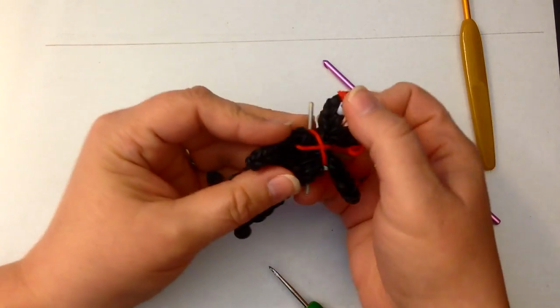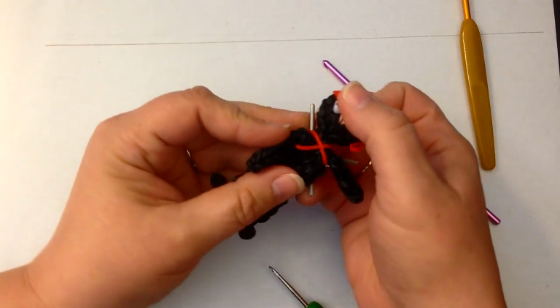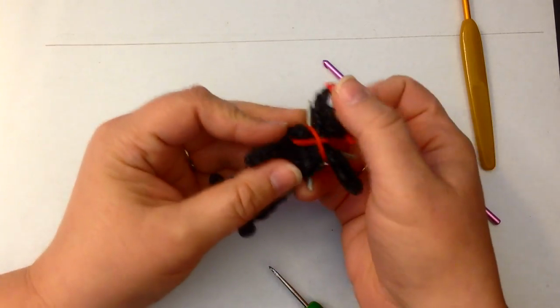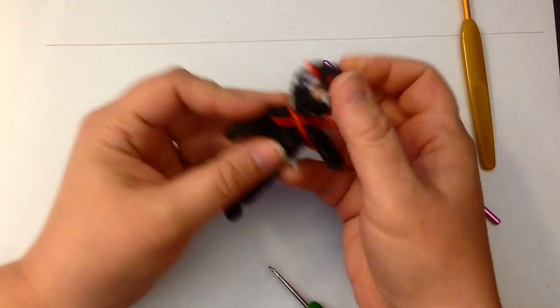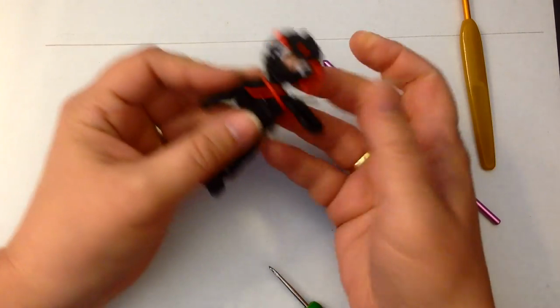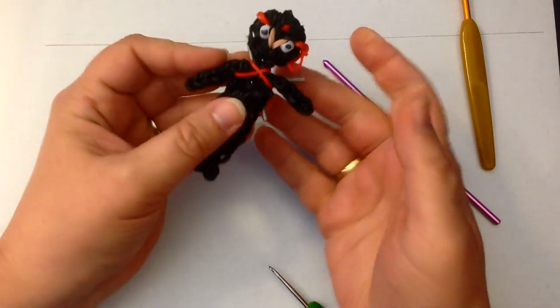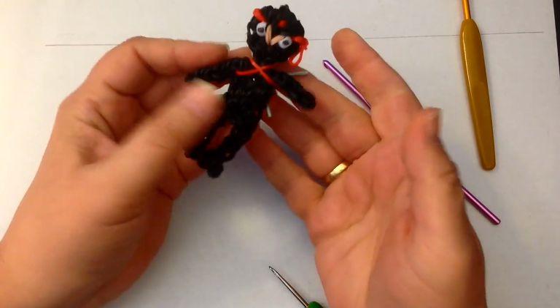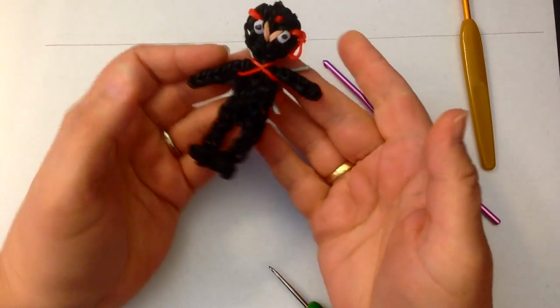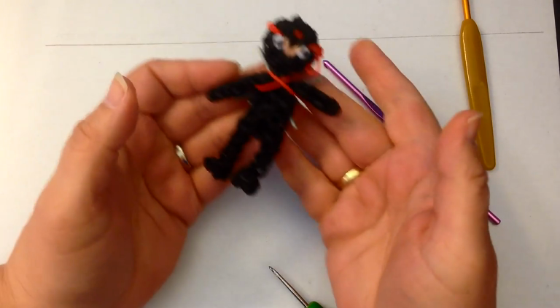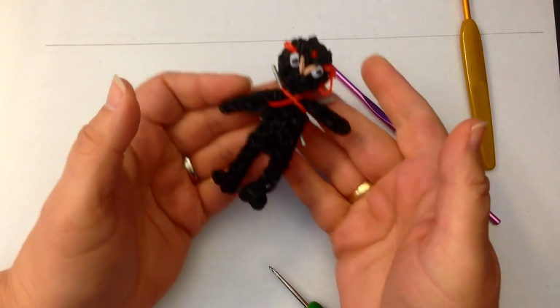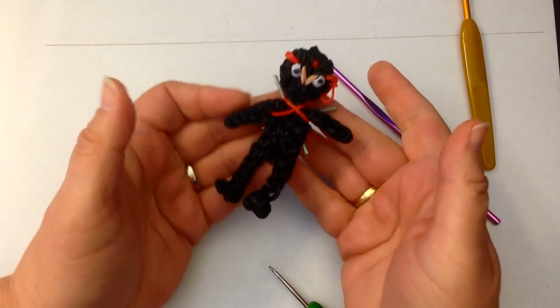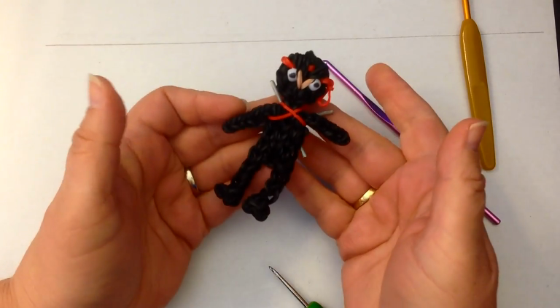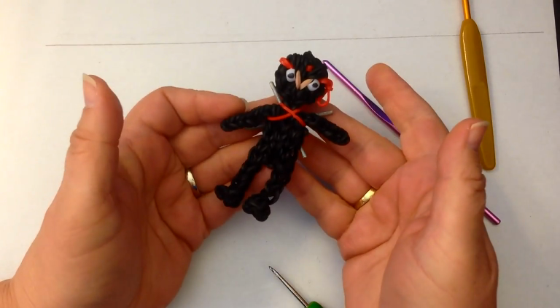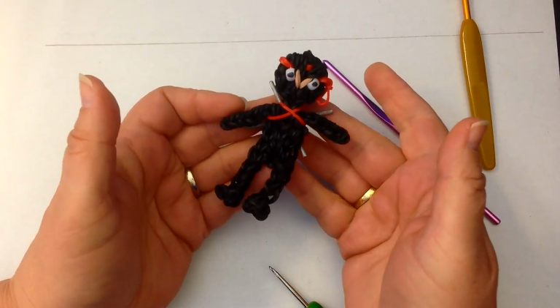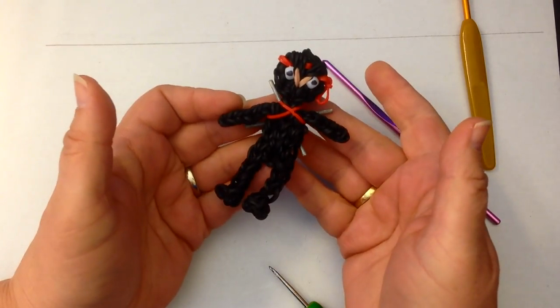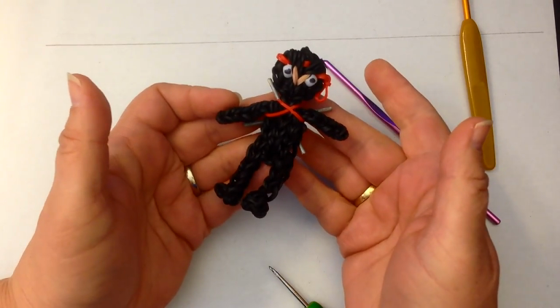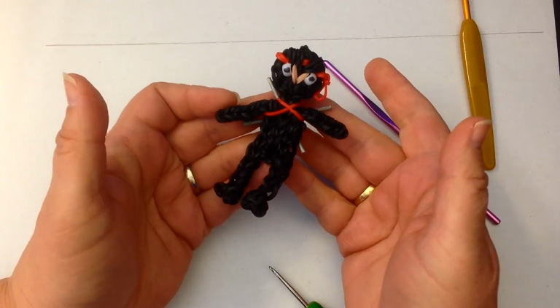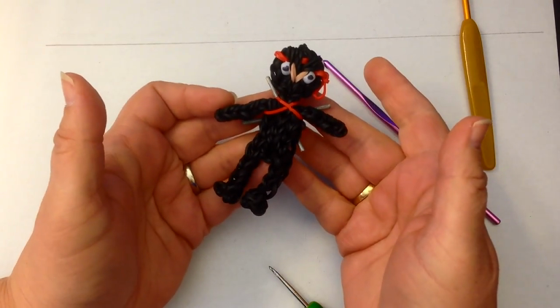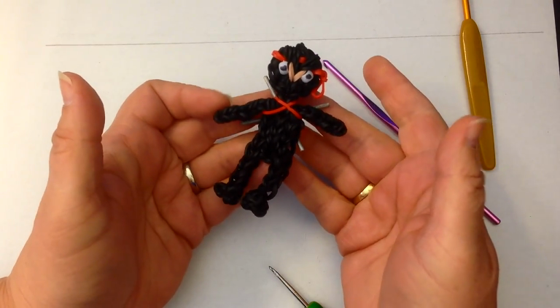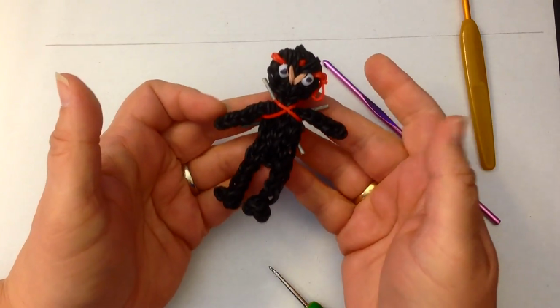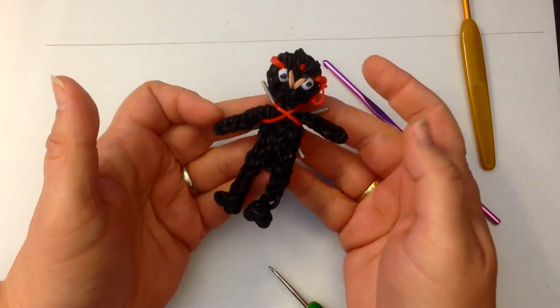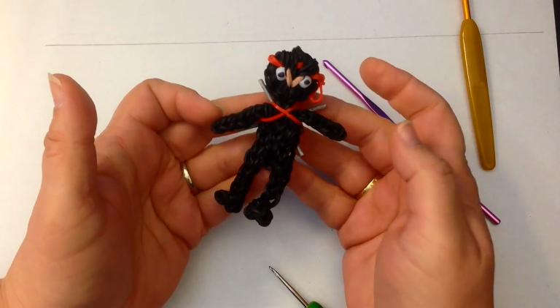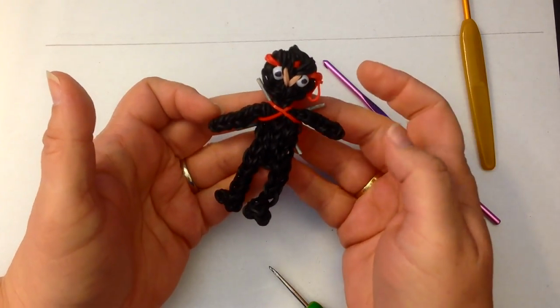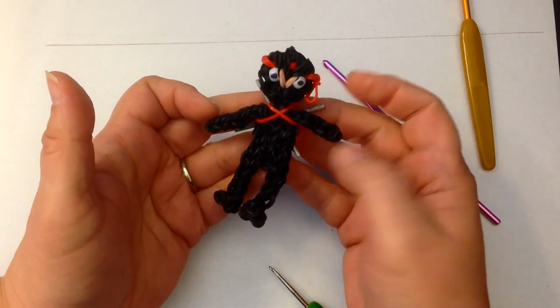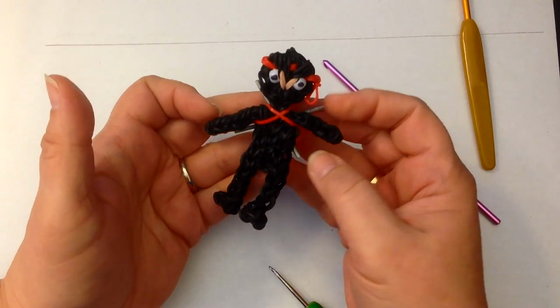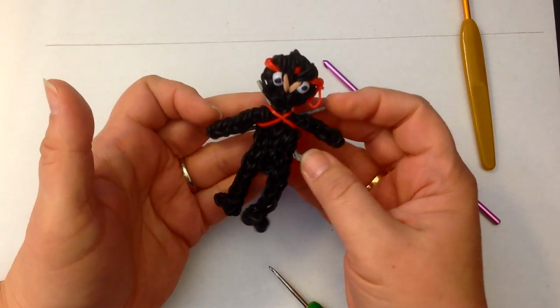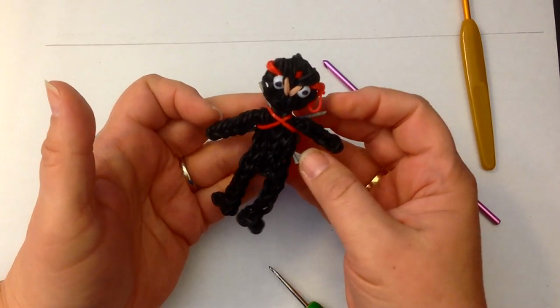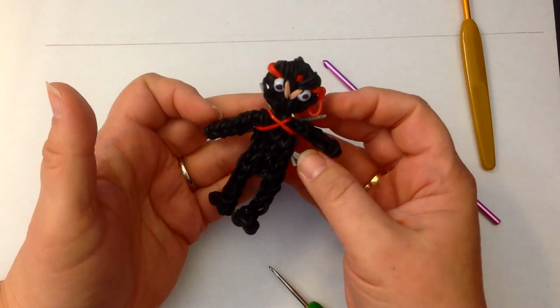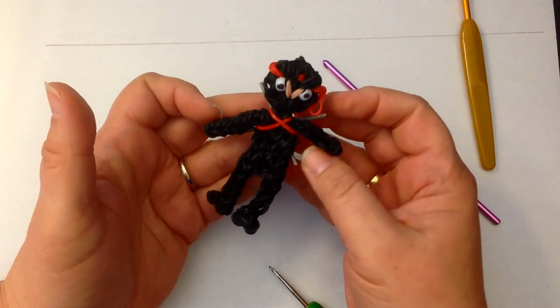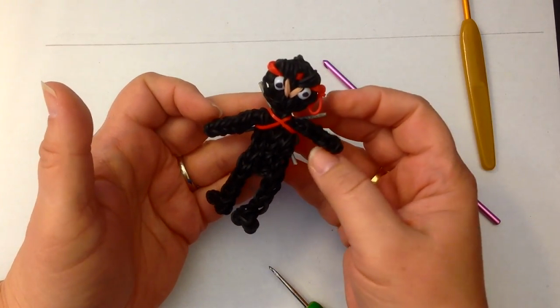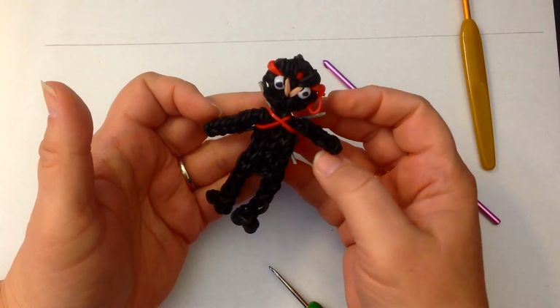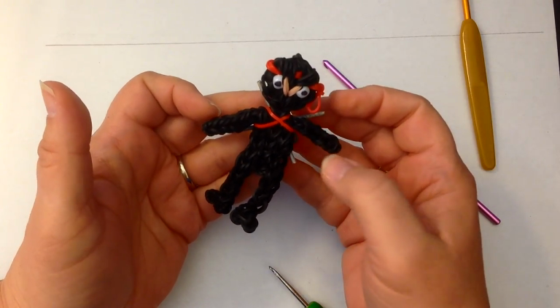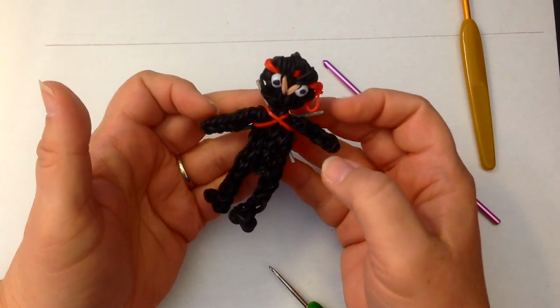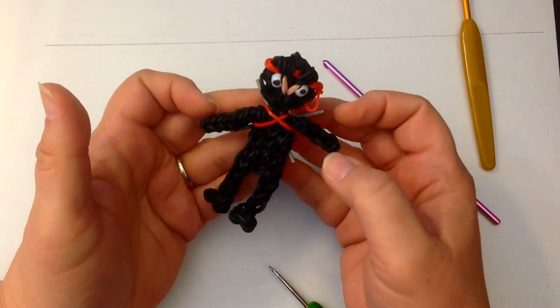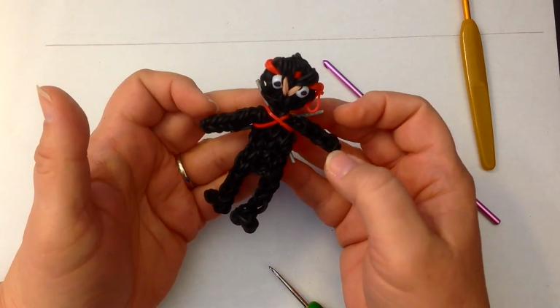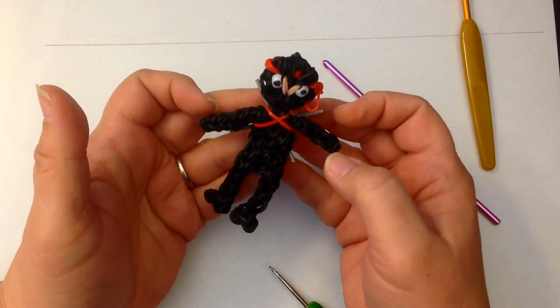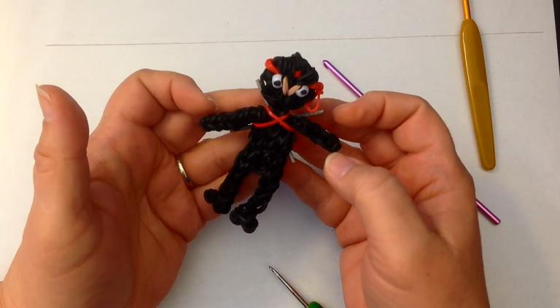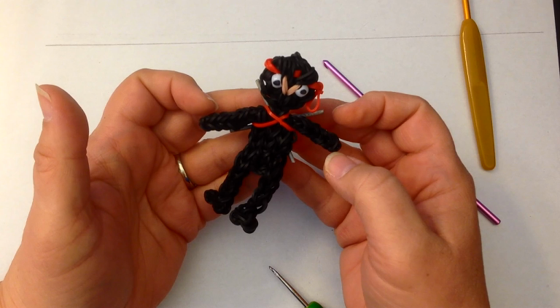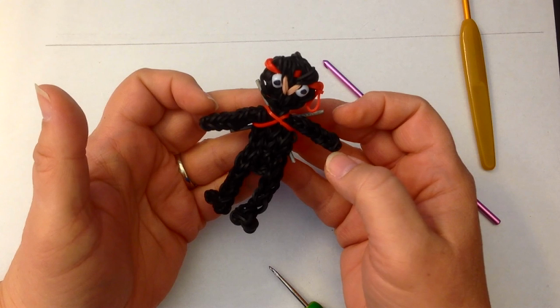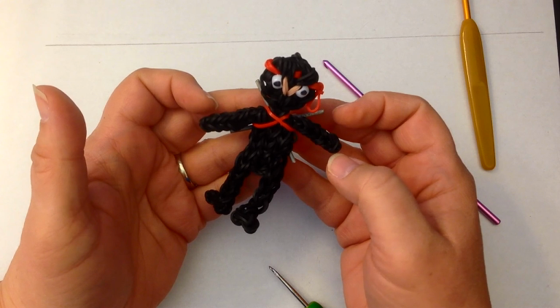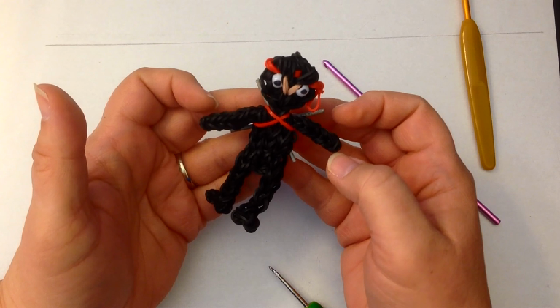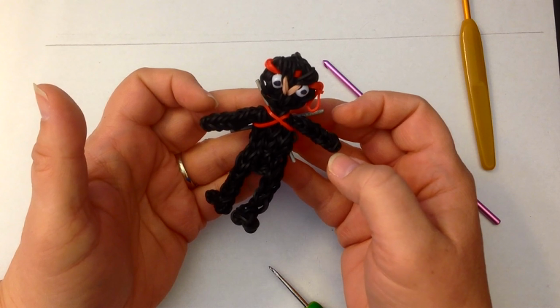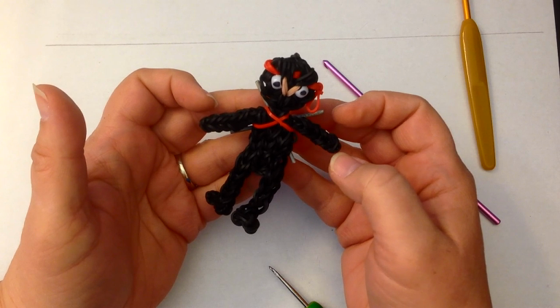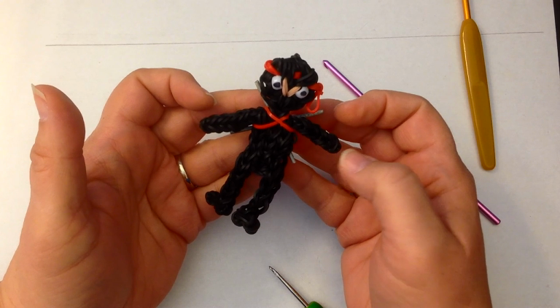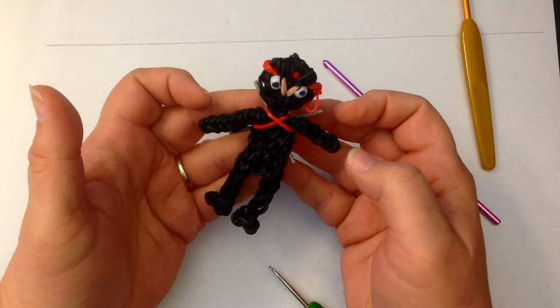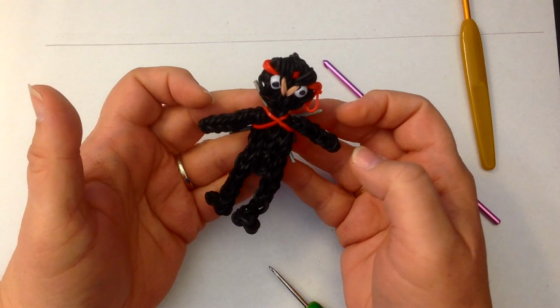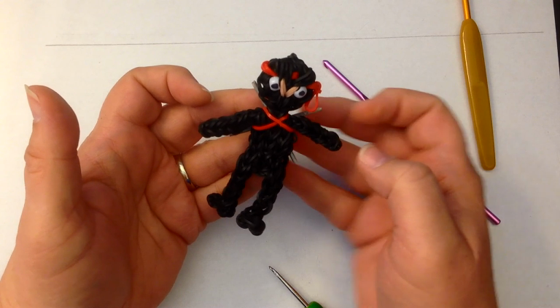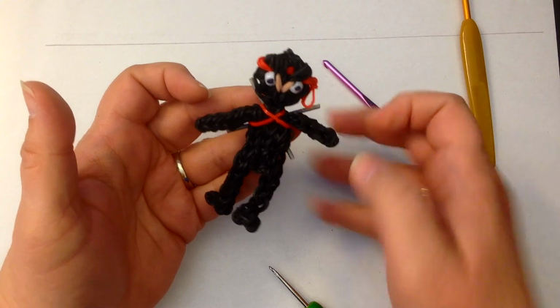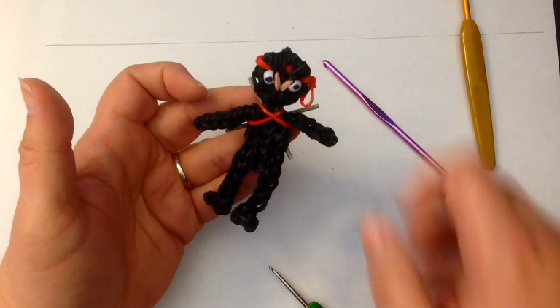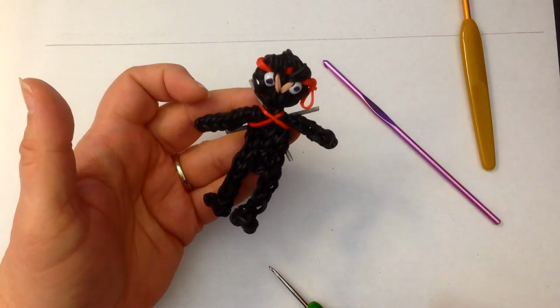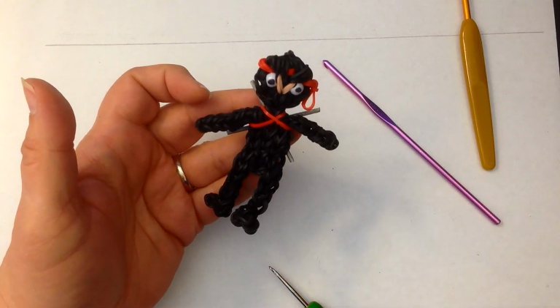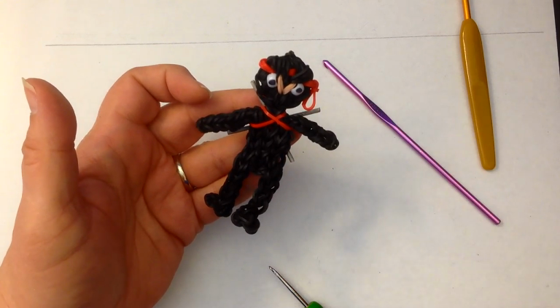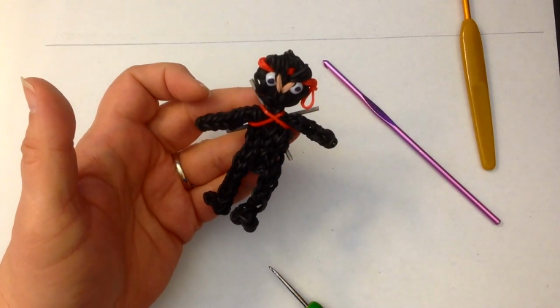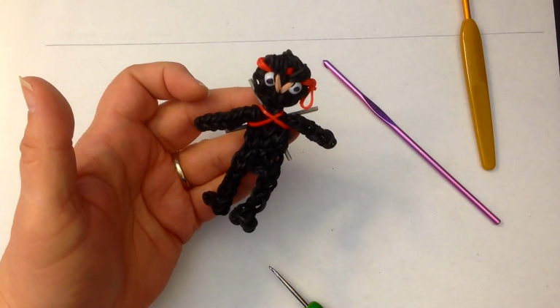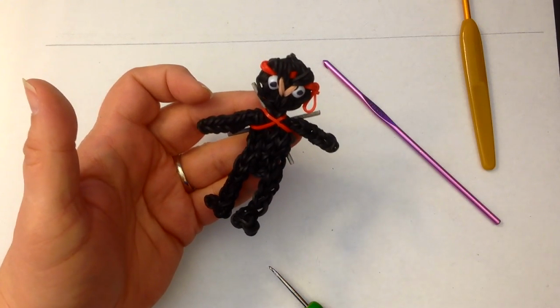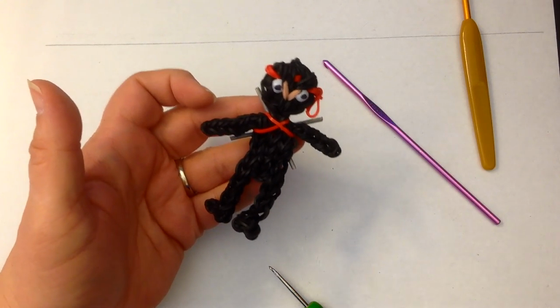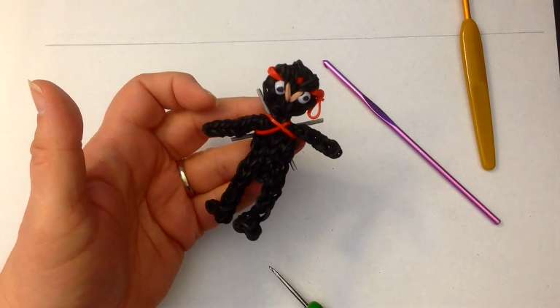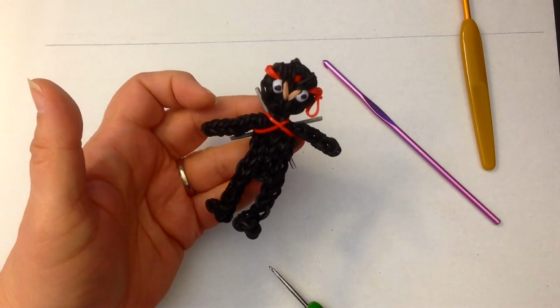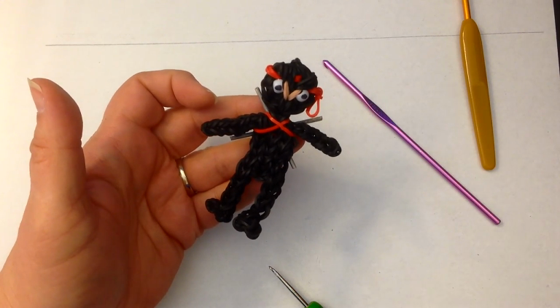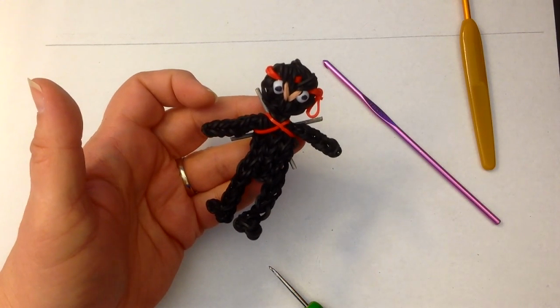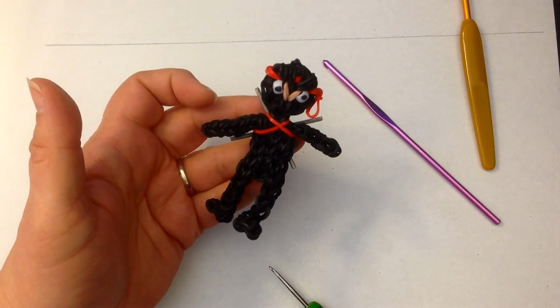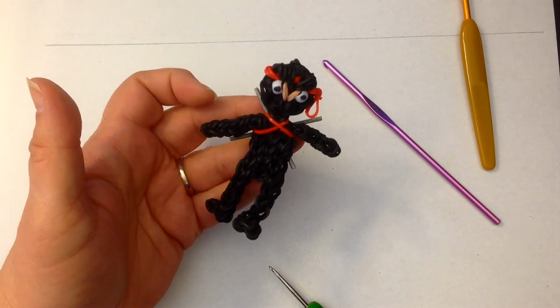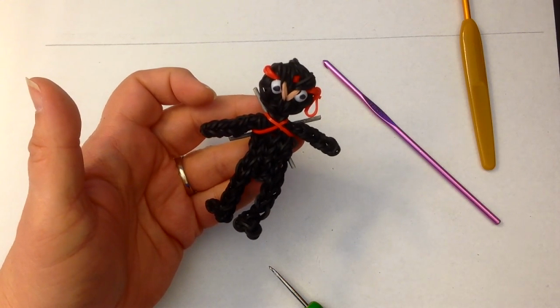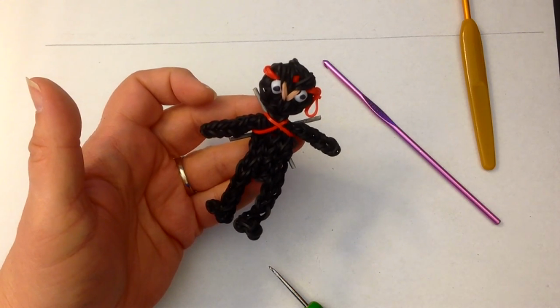And there we have our ninja with his fighting swords! I hope you enjoy making him. Take care, bye bye!